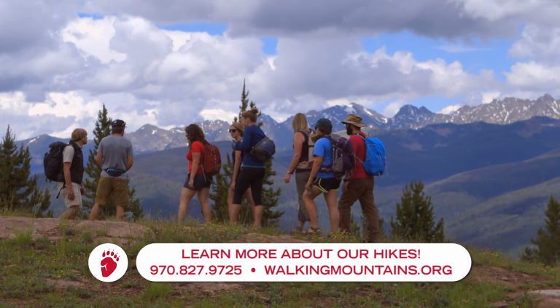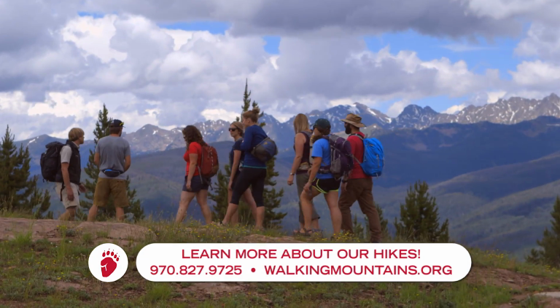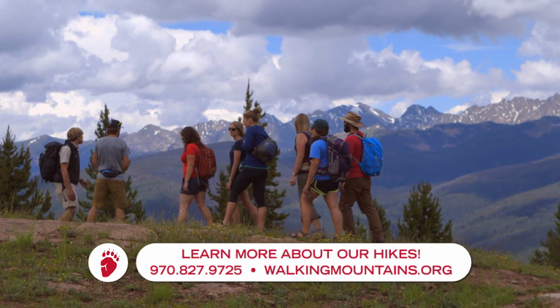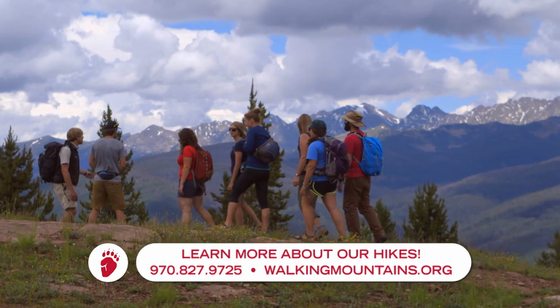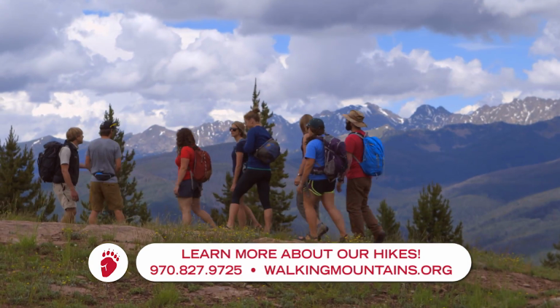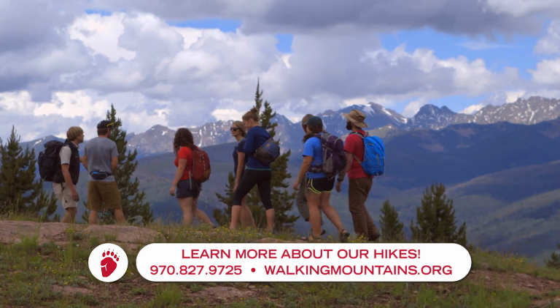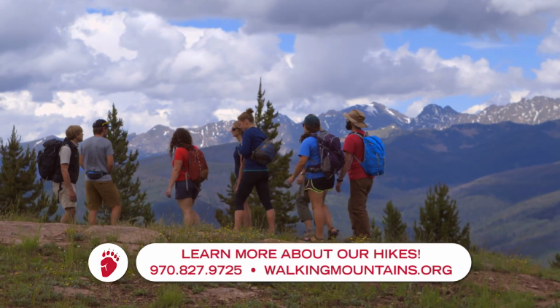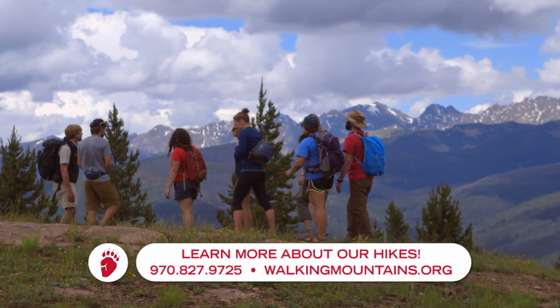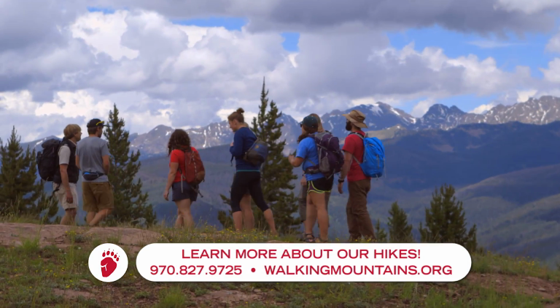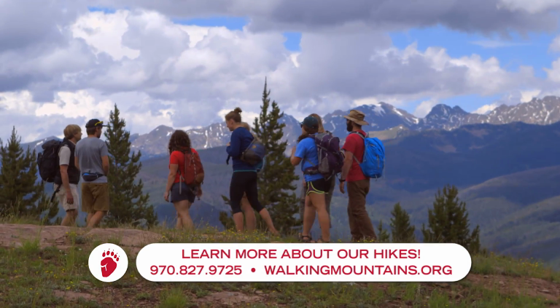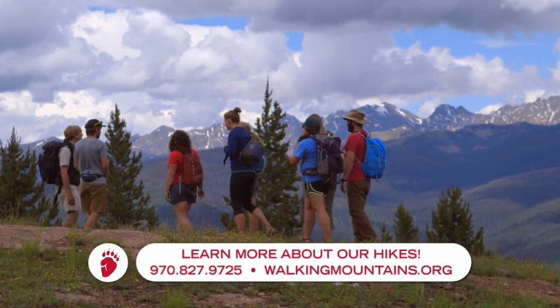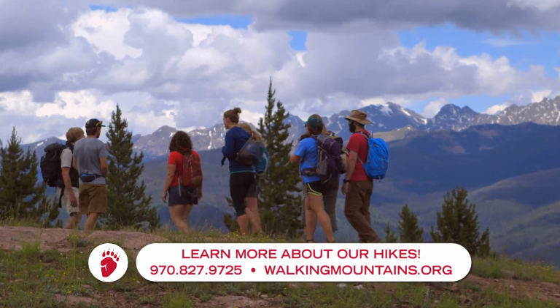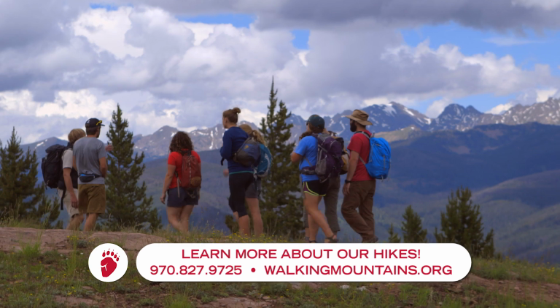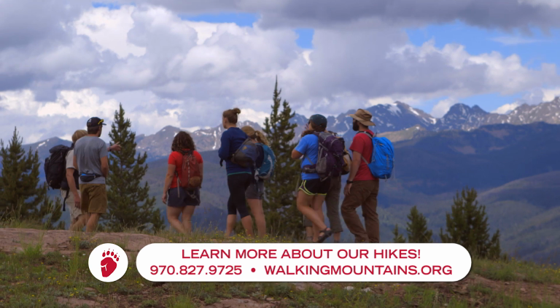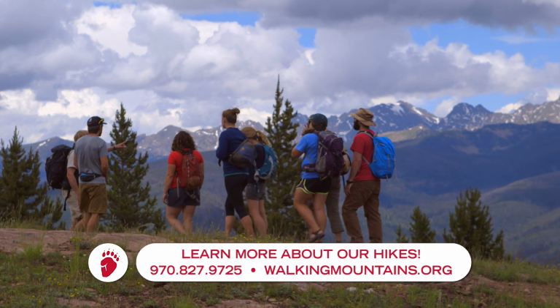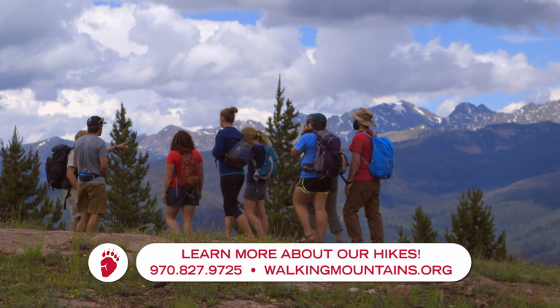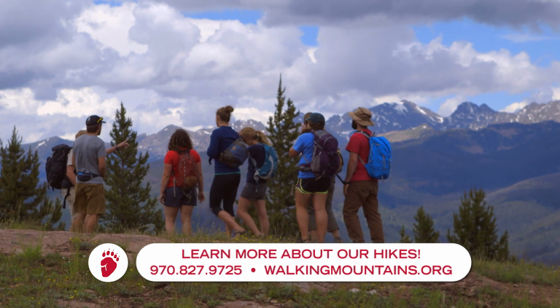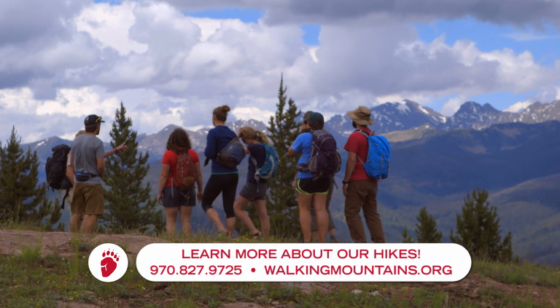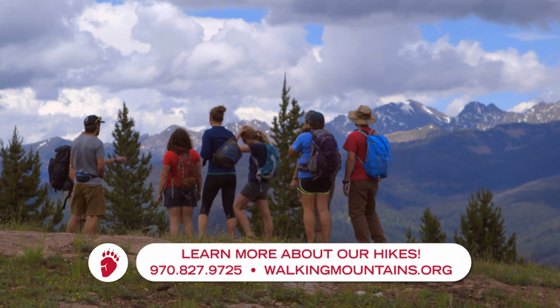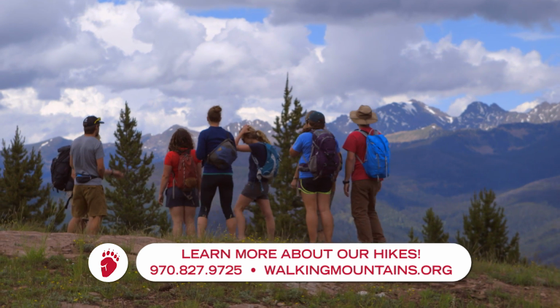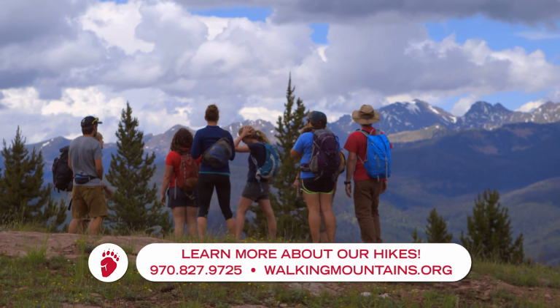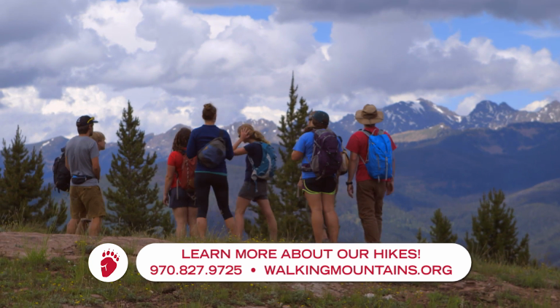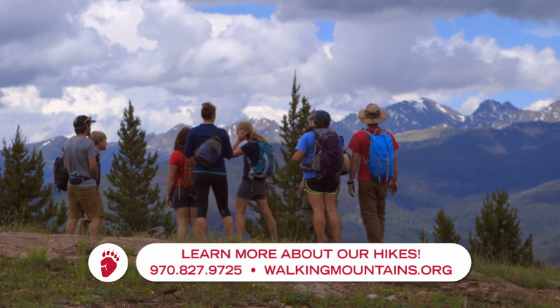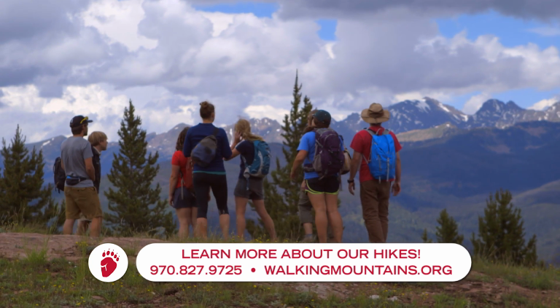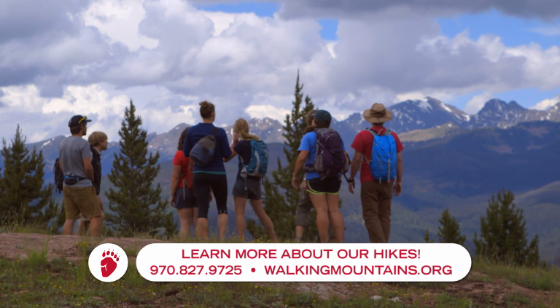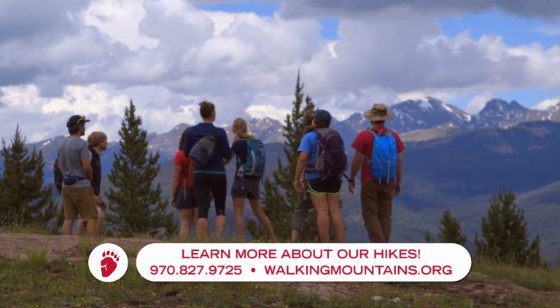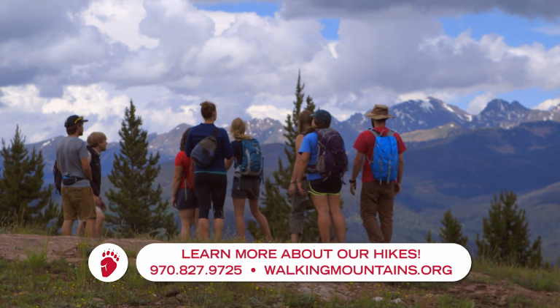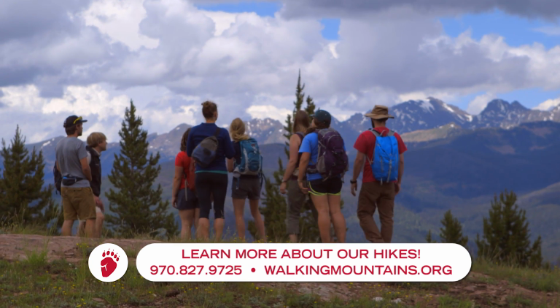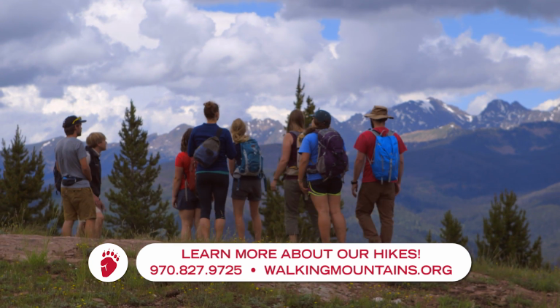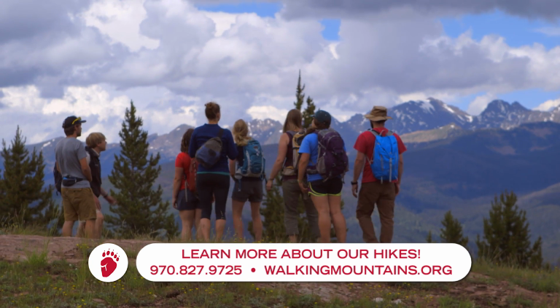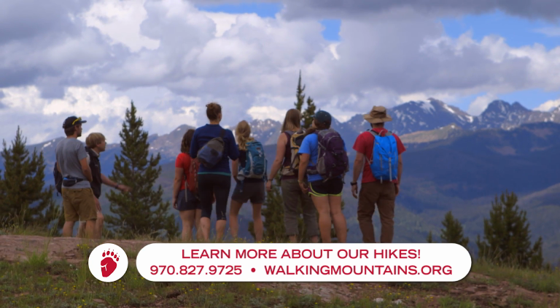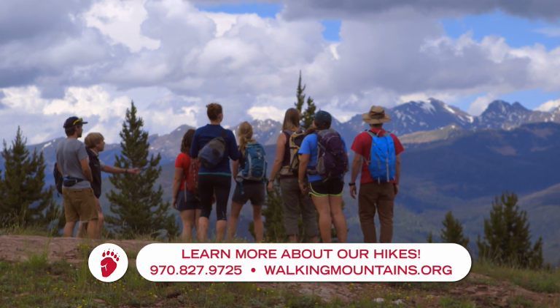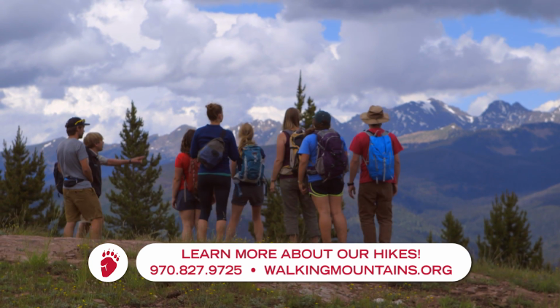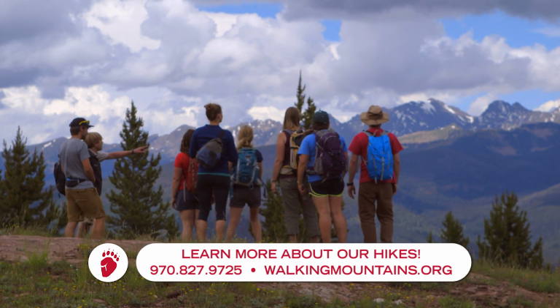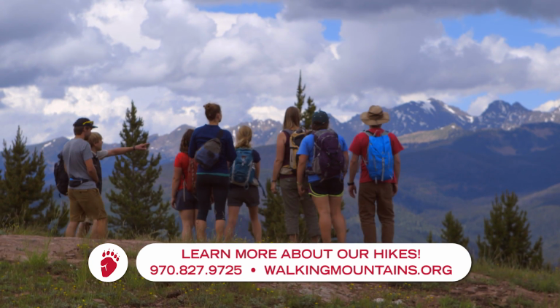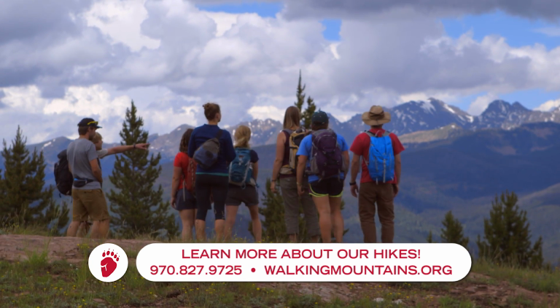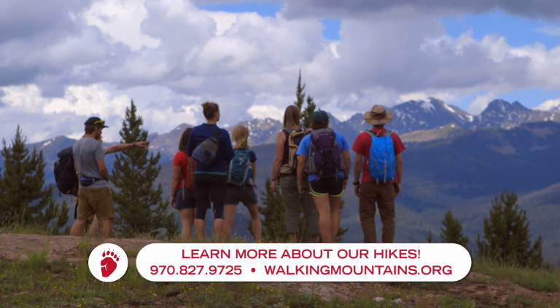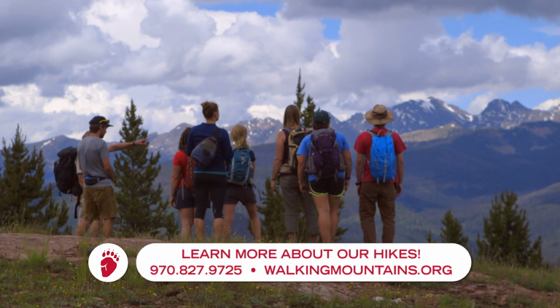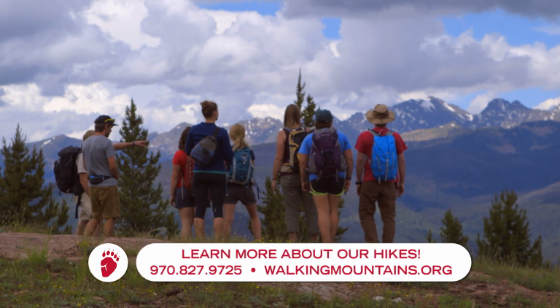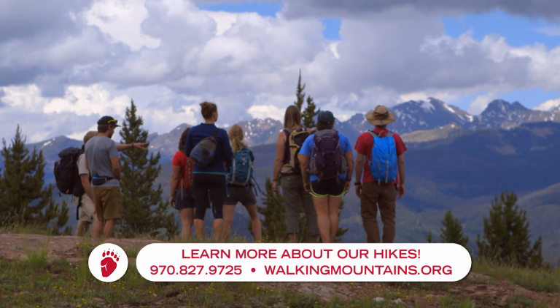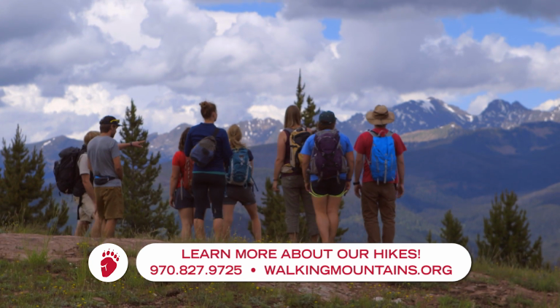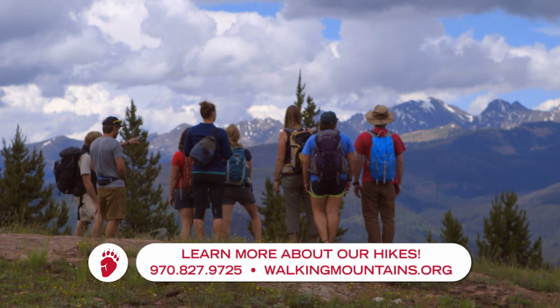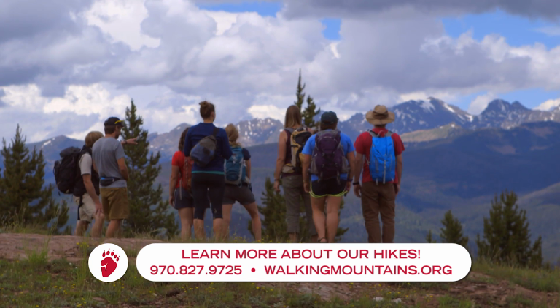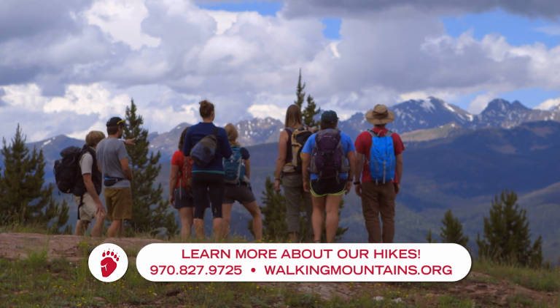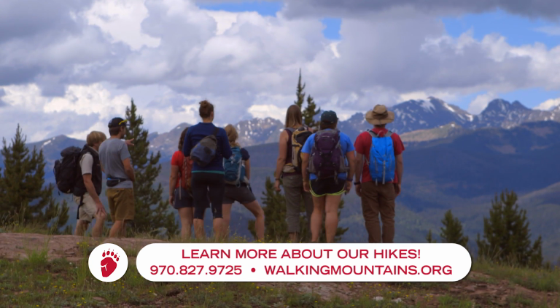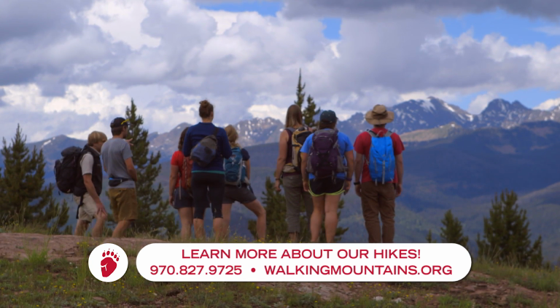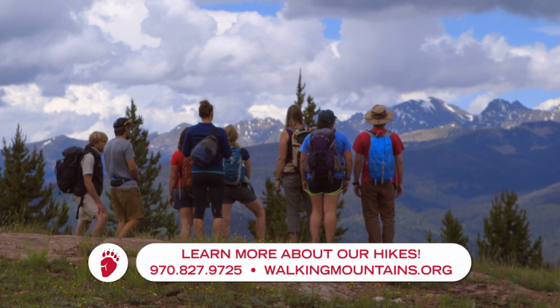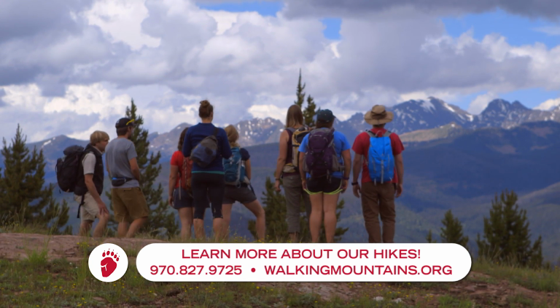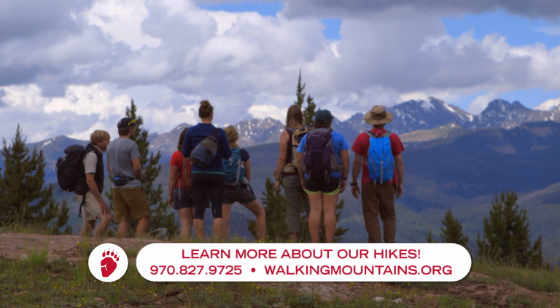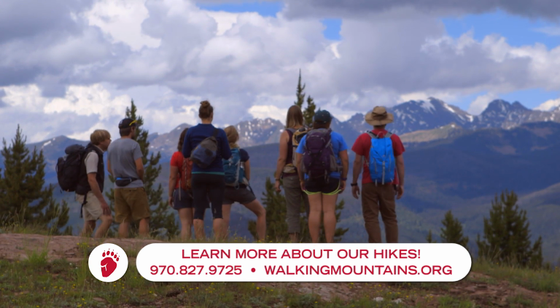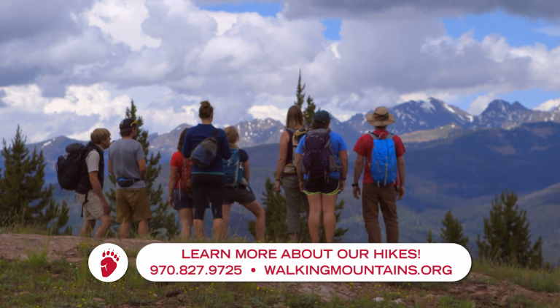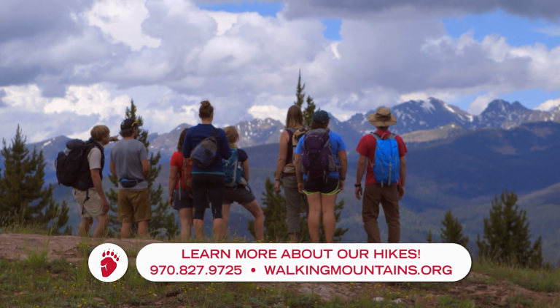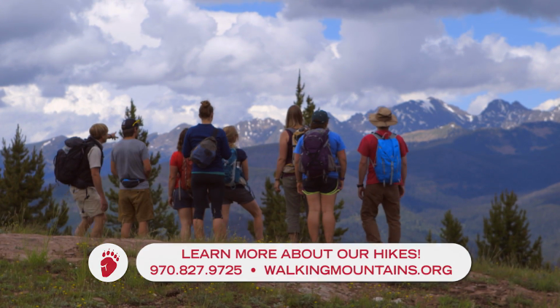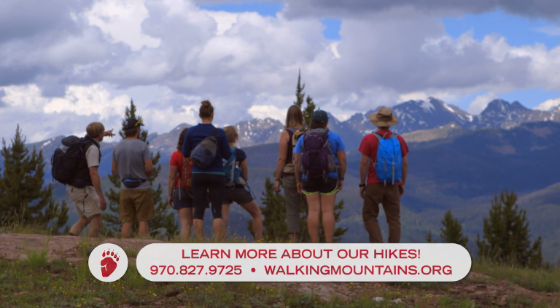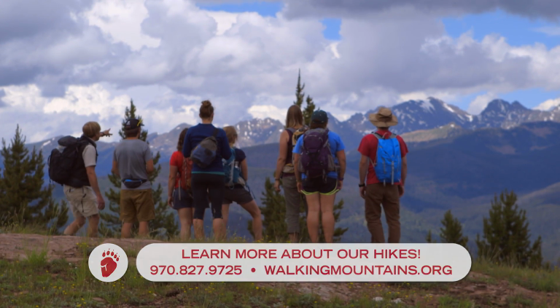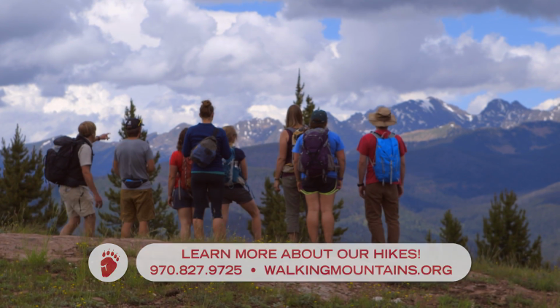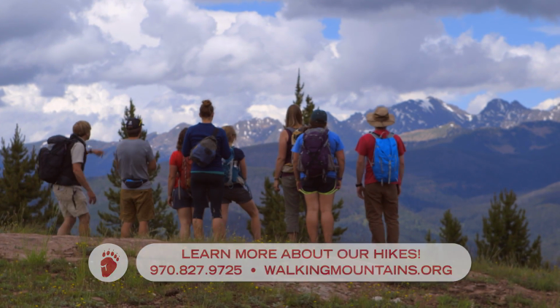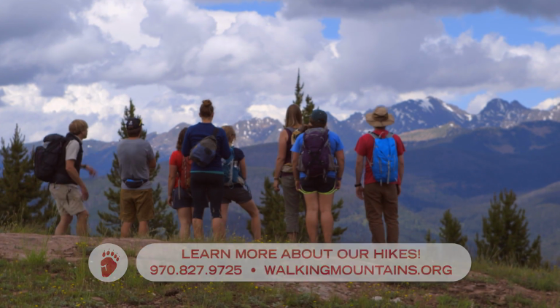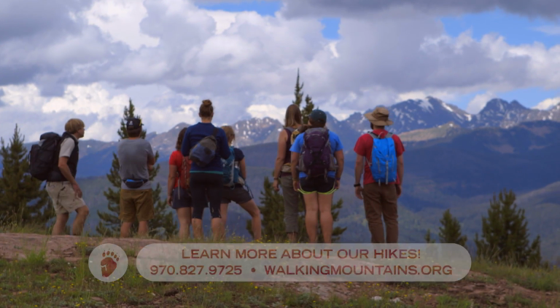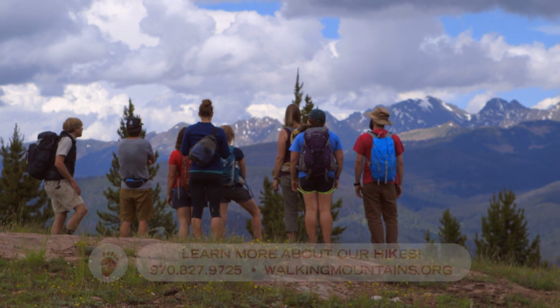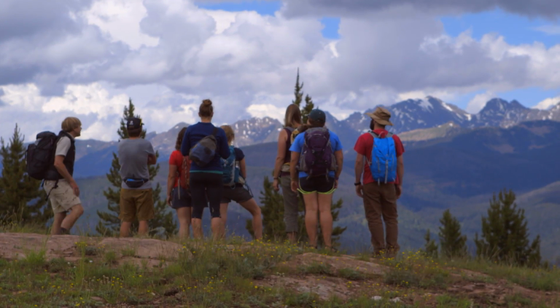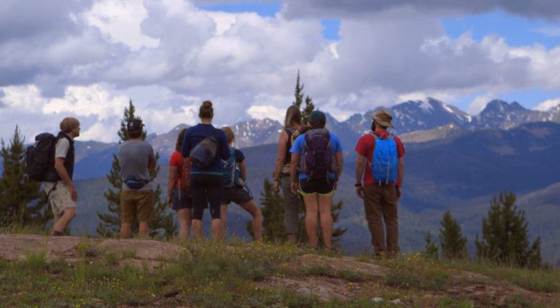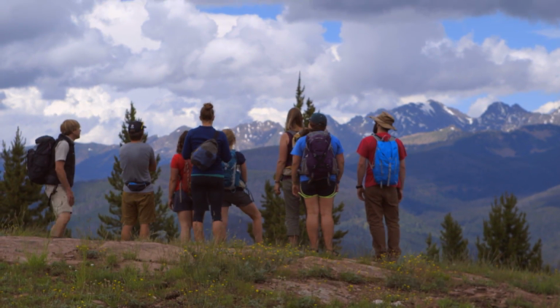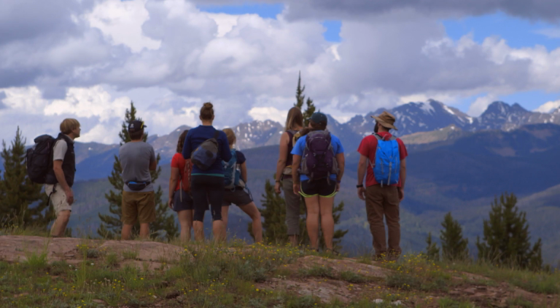So we're here looking — behind us is the Gore Range. We've got the Eagle's Nest Wilderness and Holy Cross Wilderness right here.